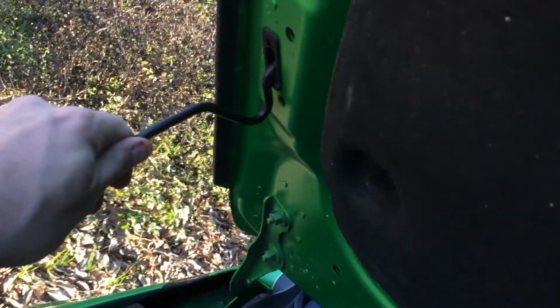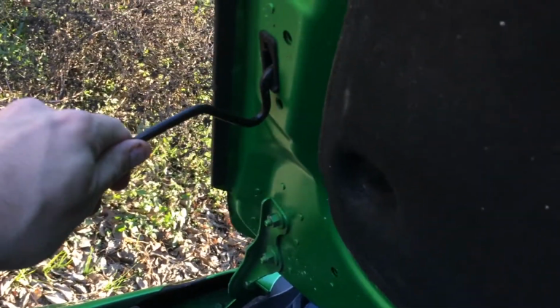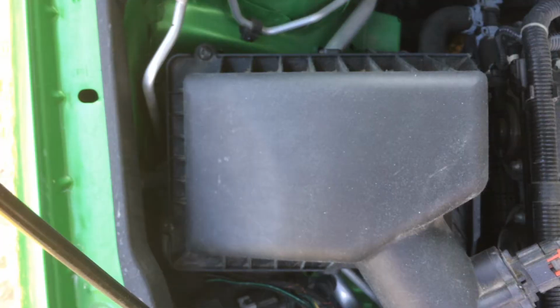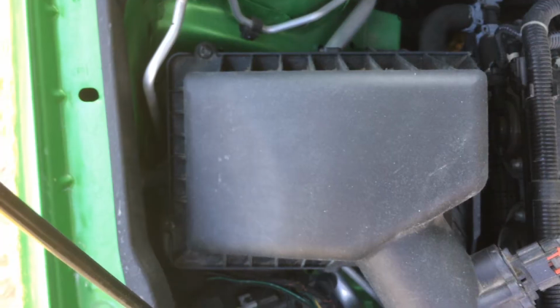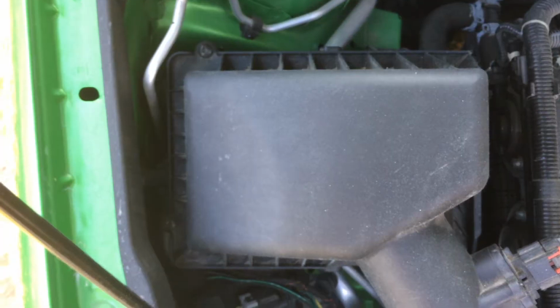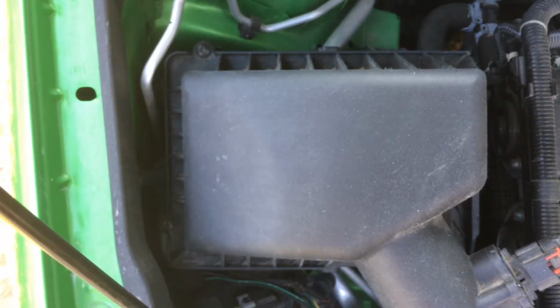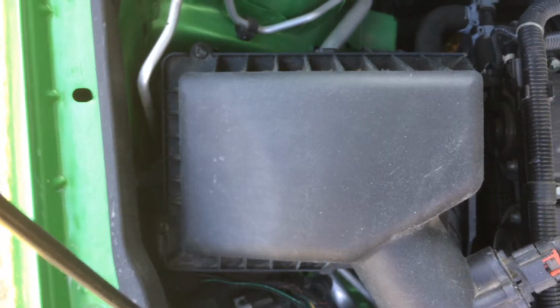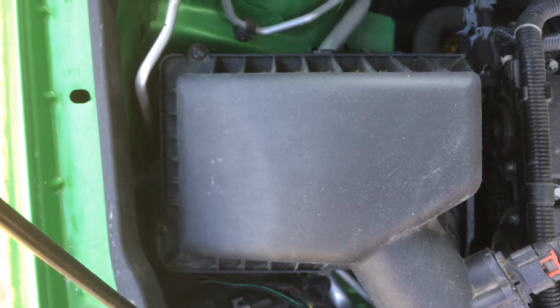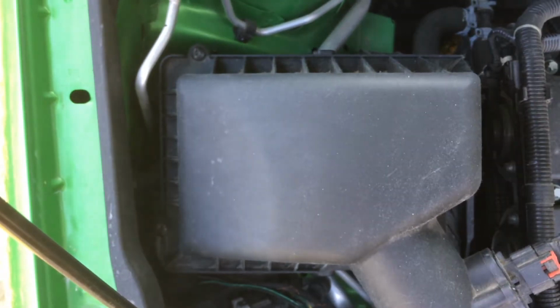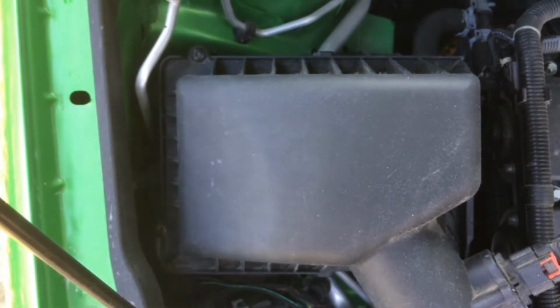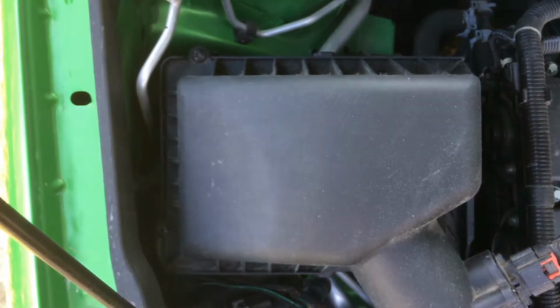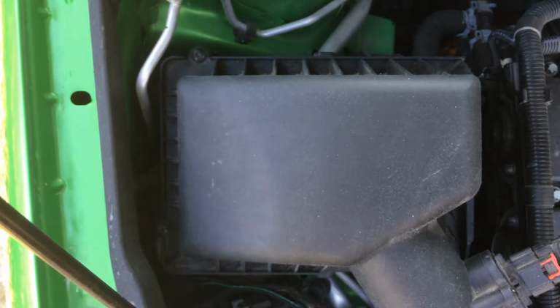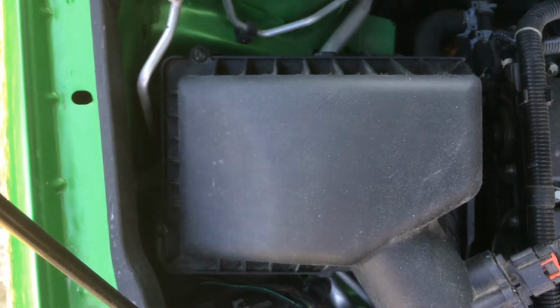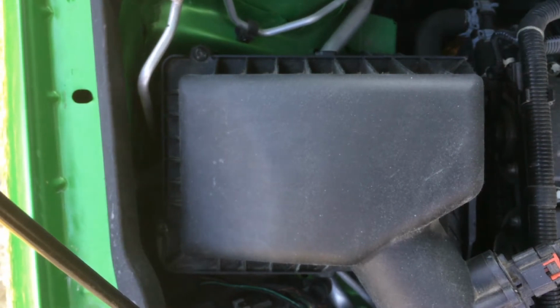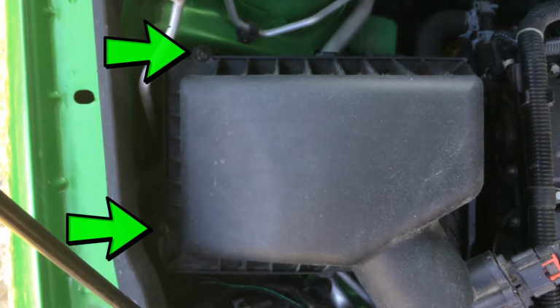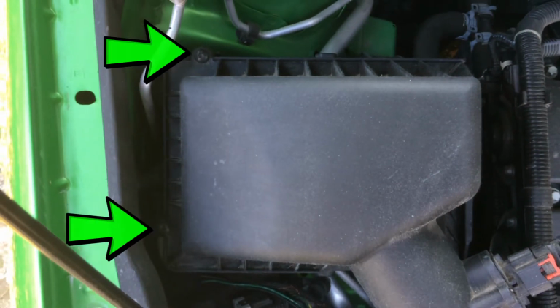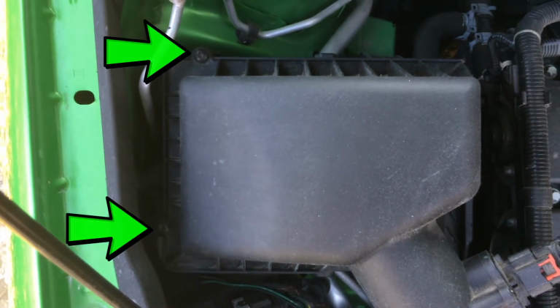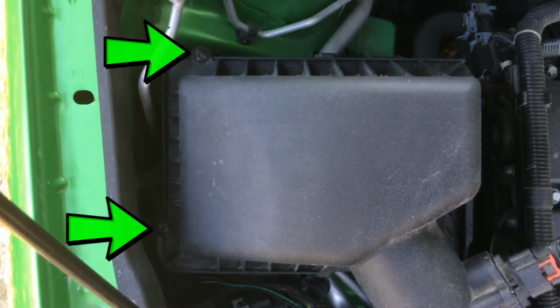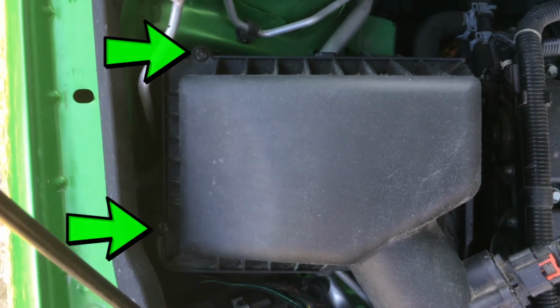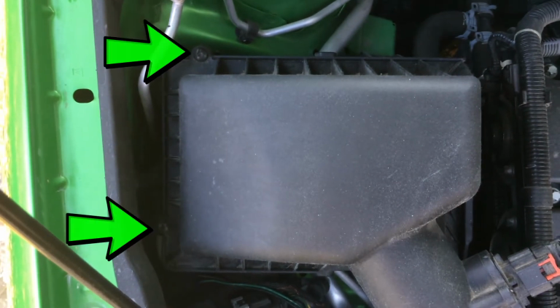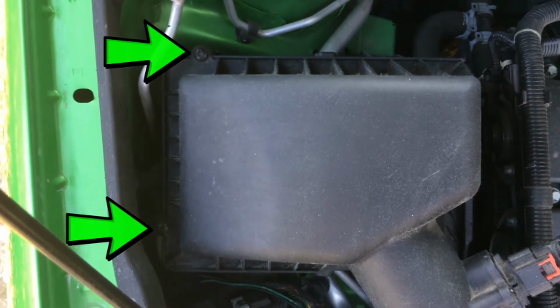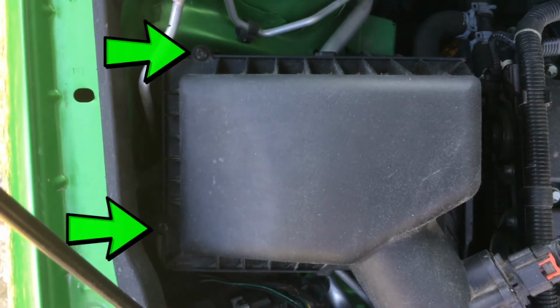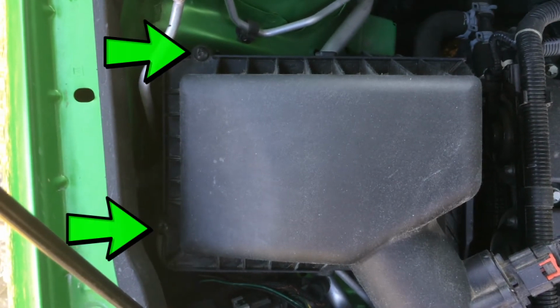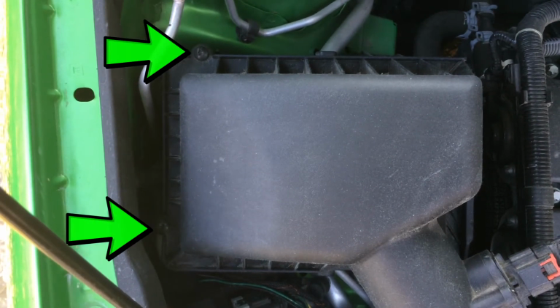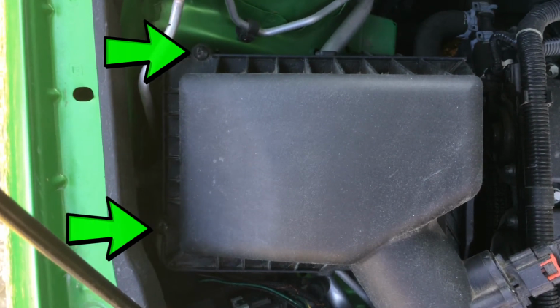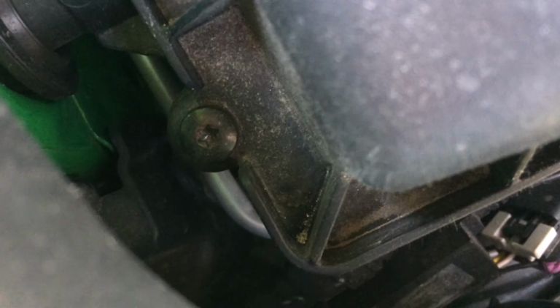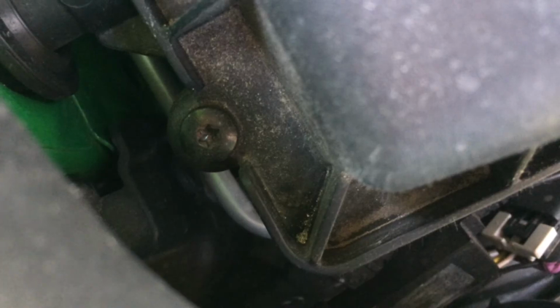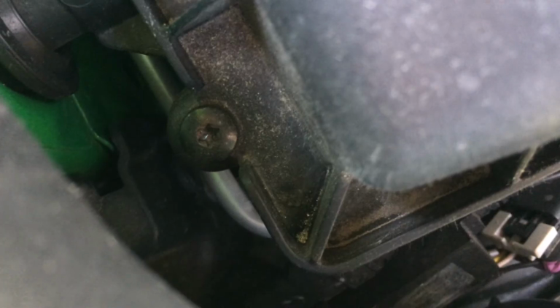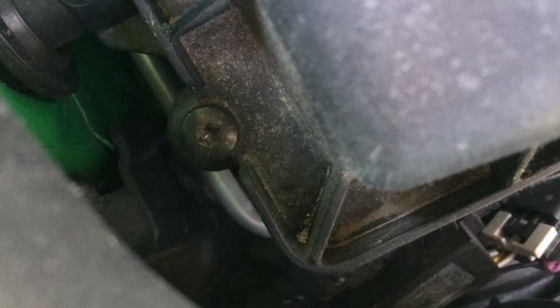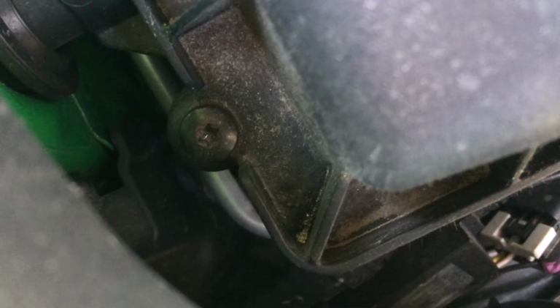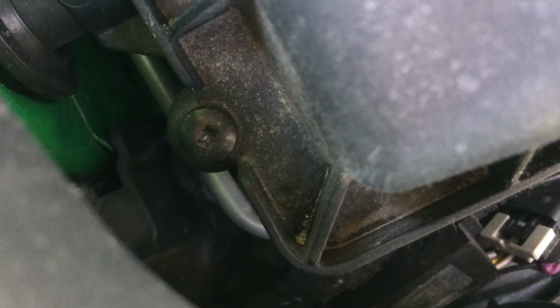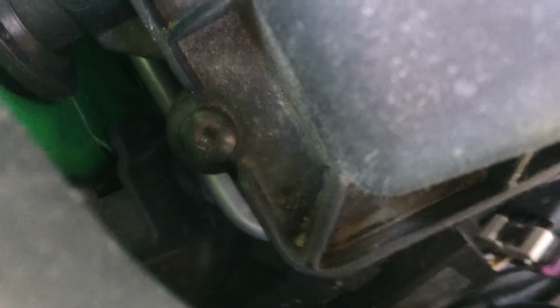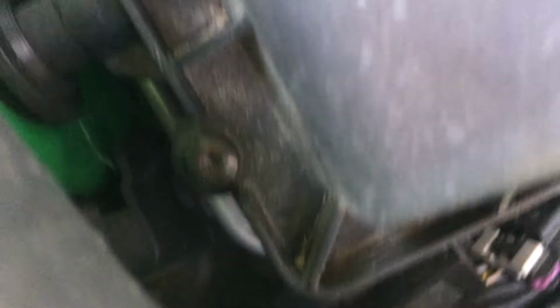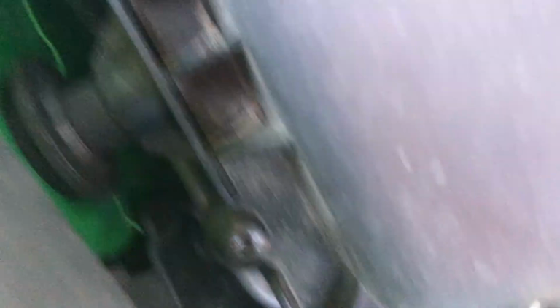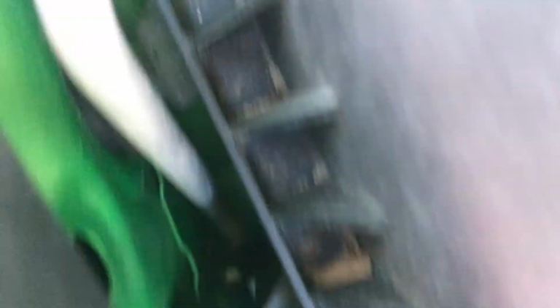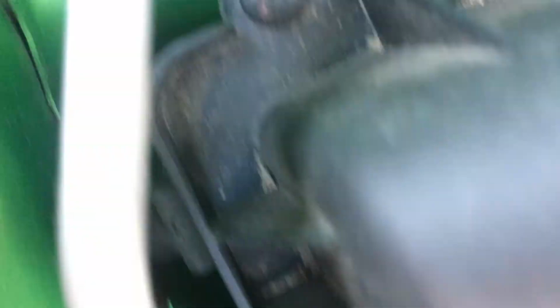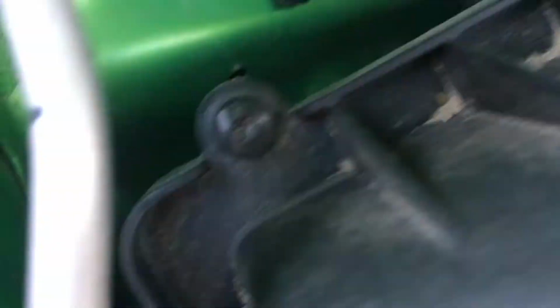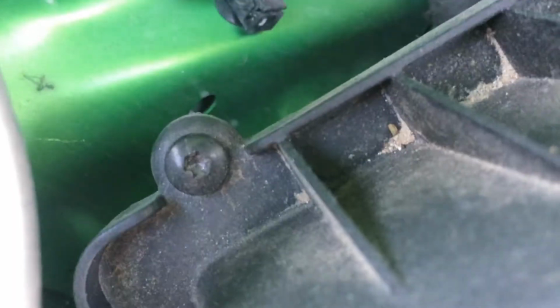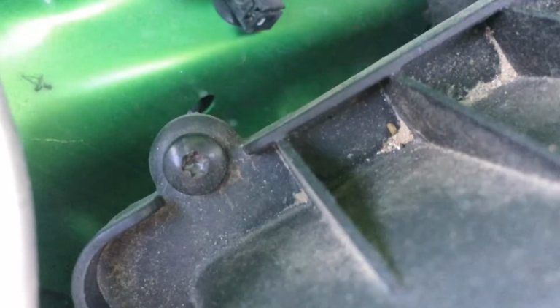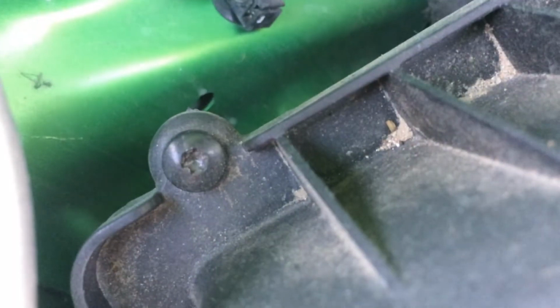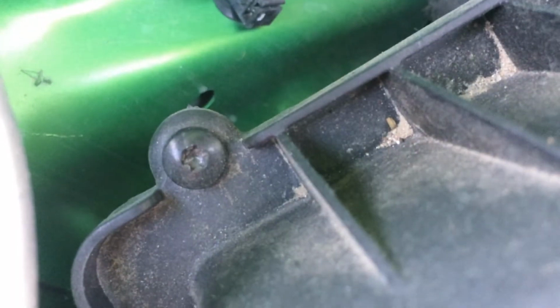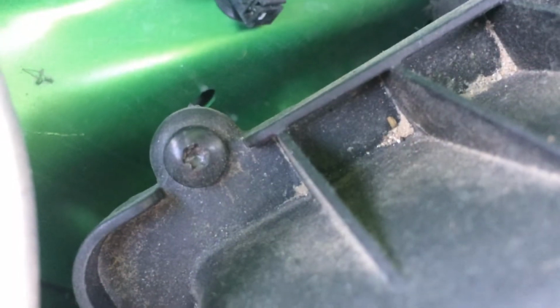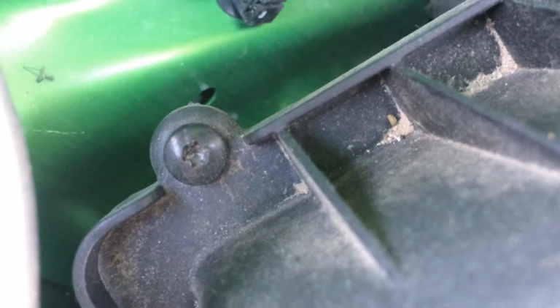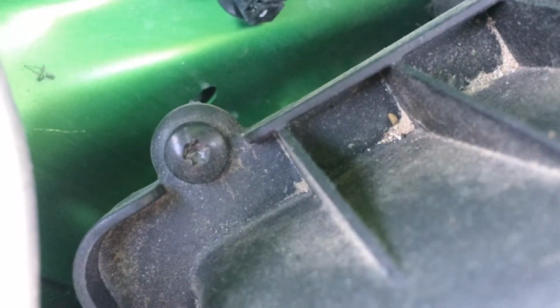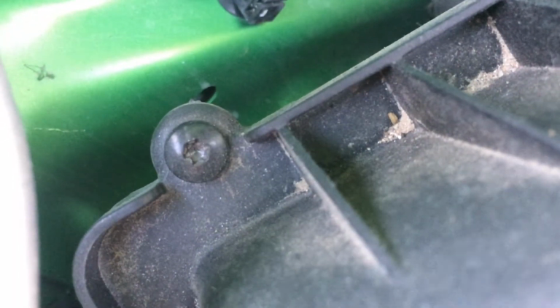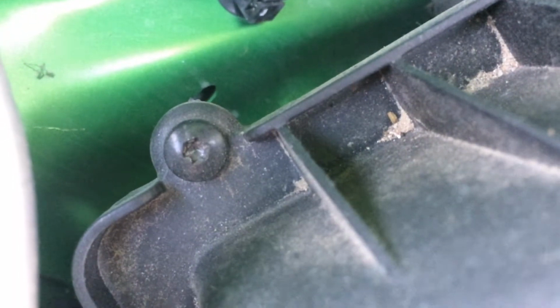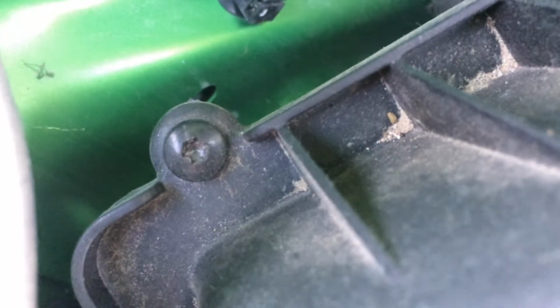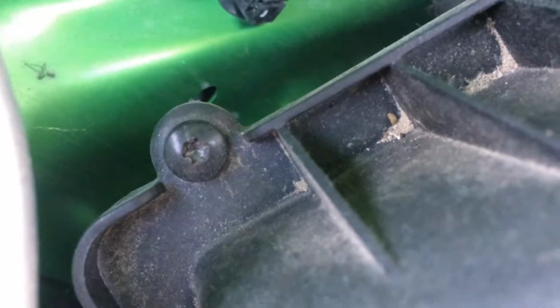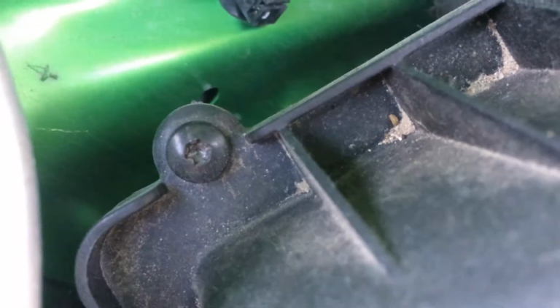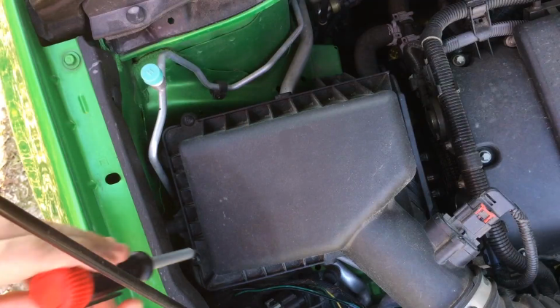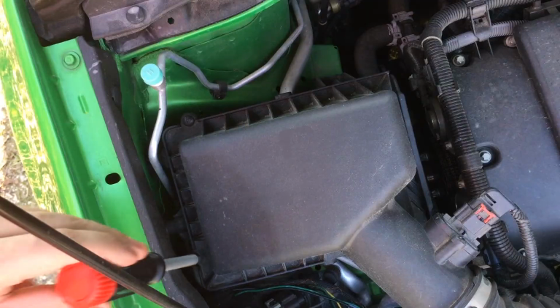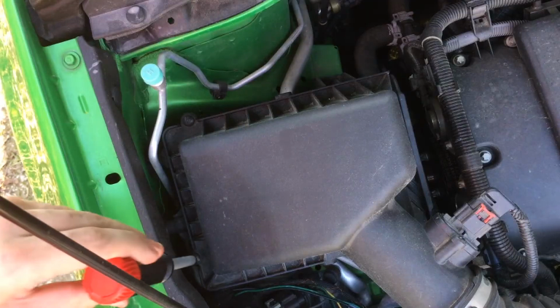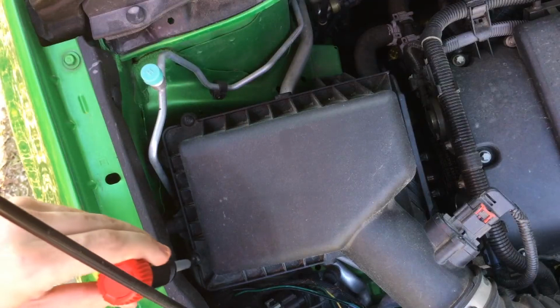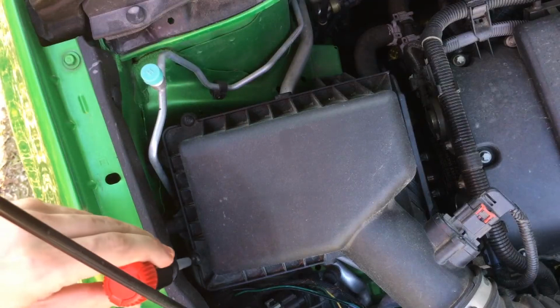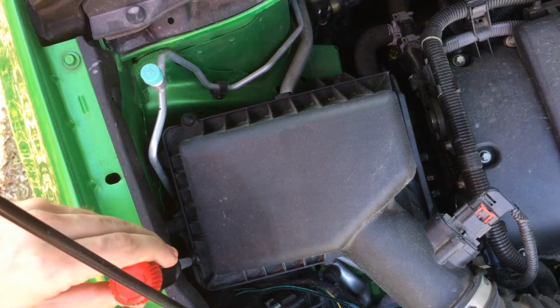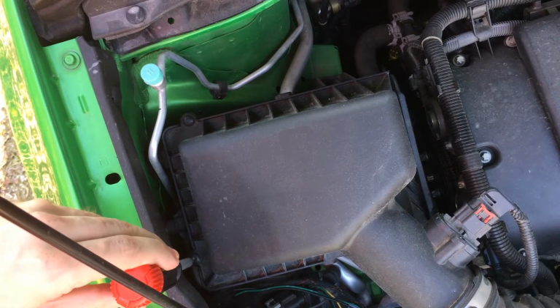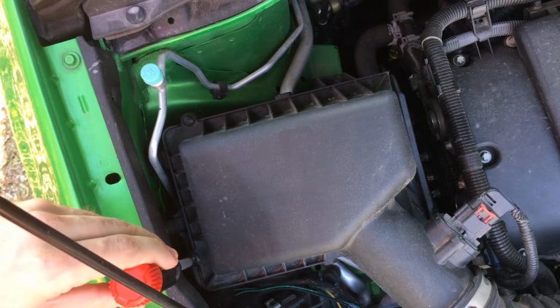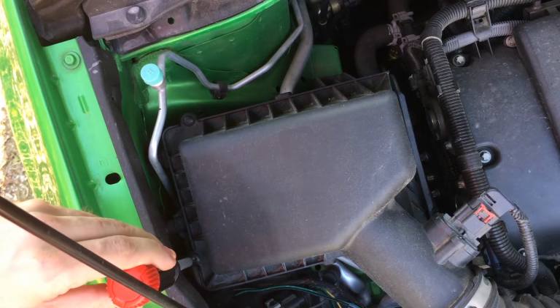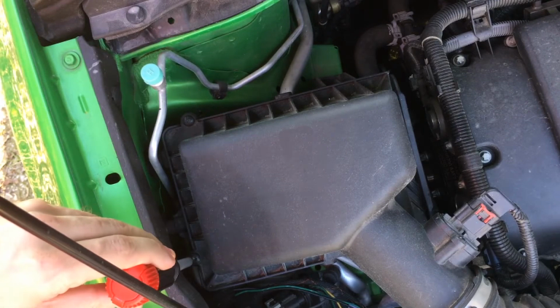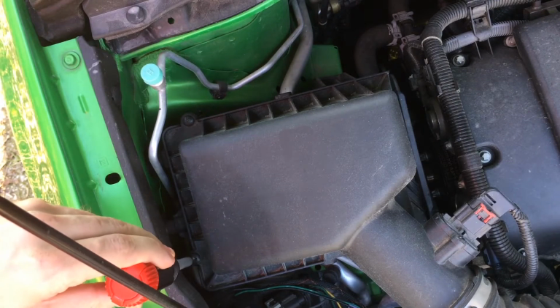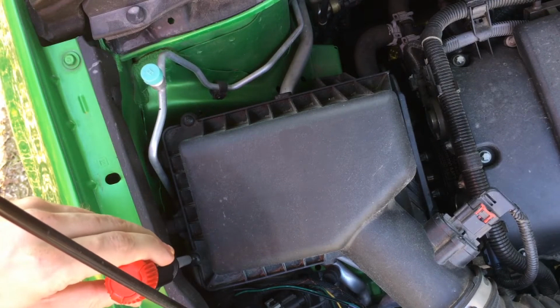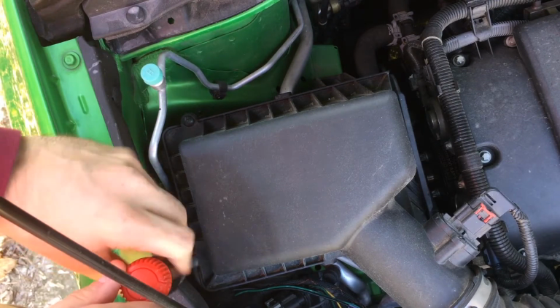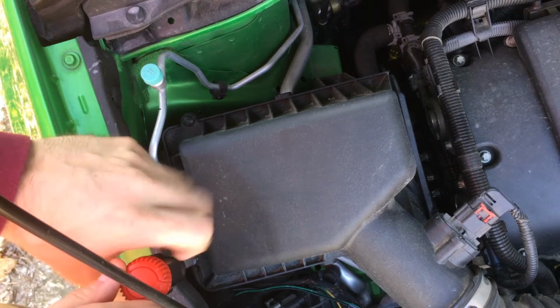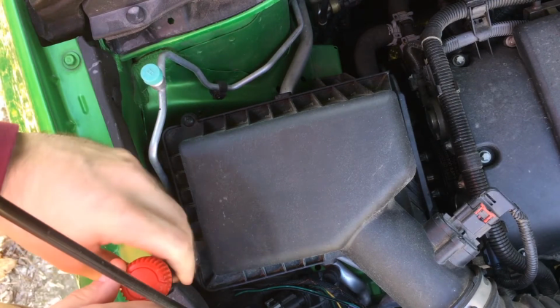This filter box uses two Torx bit screws, commonly referred to as star bits. Remove both screws.